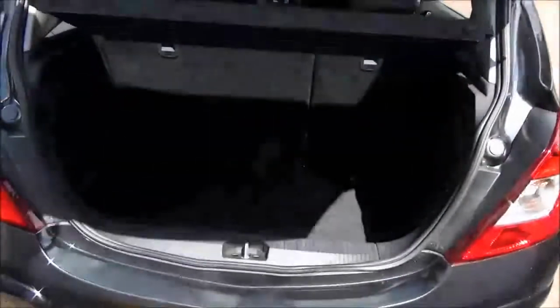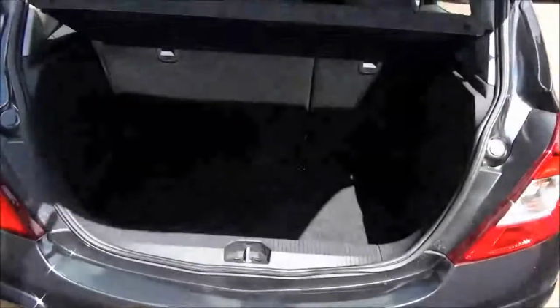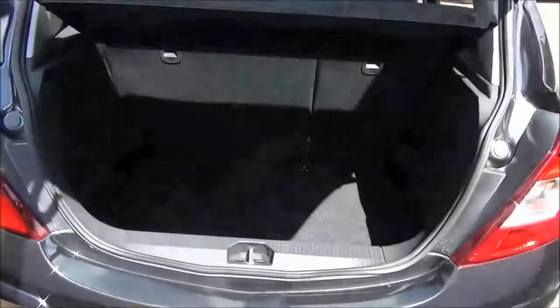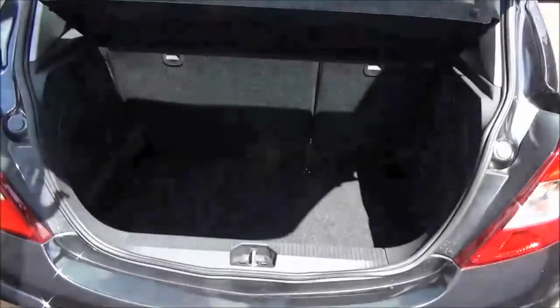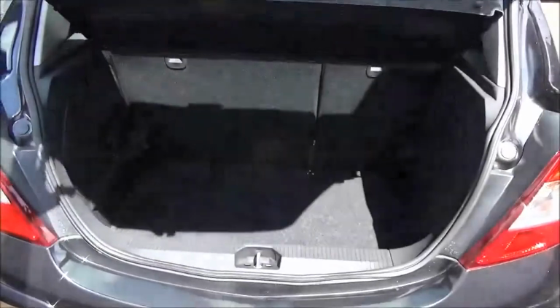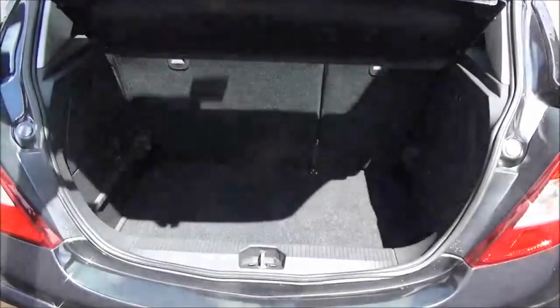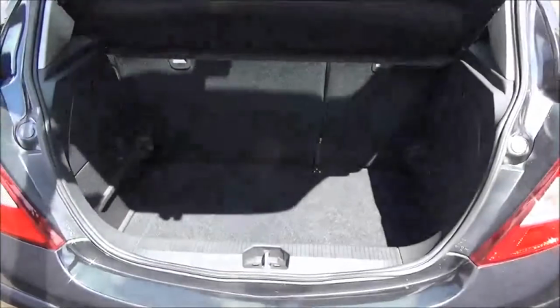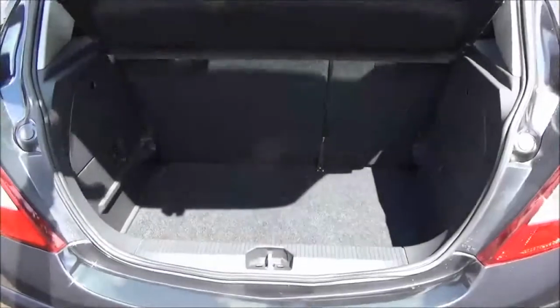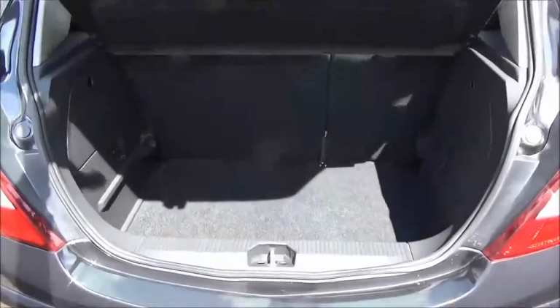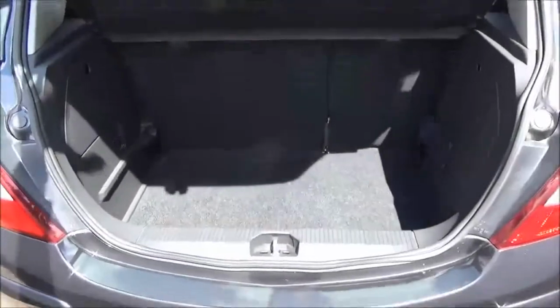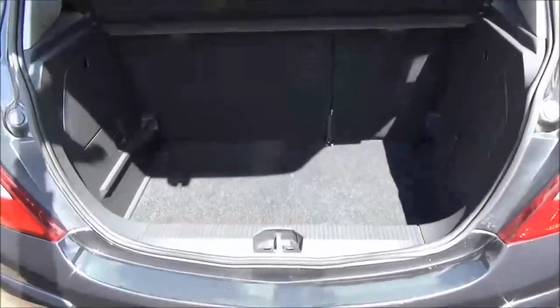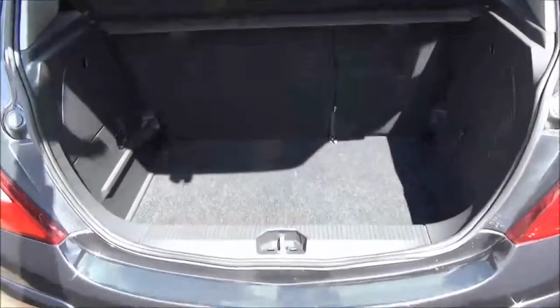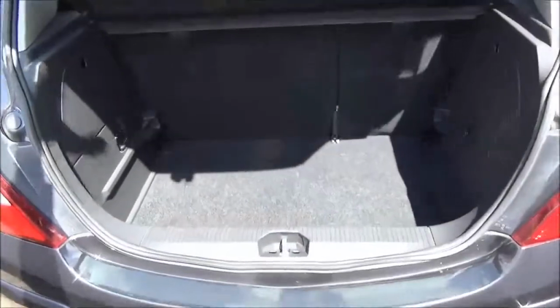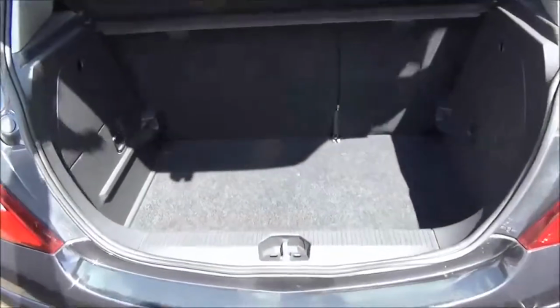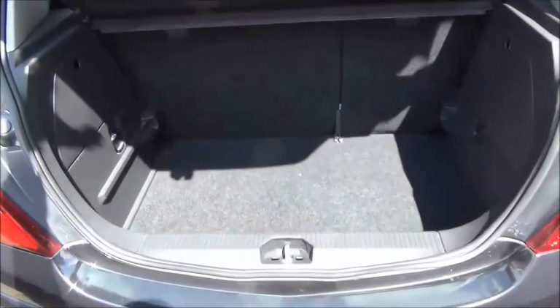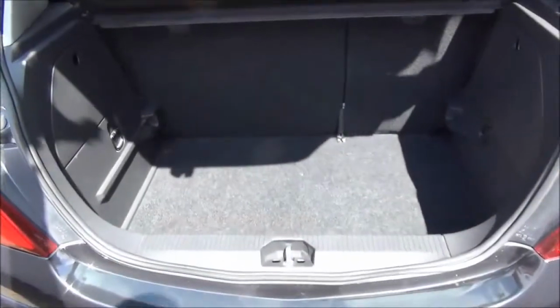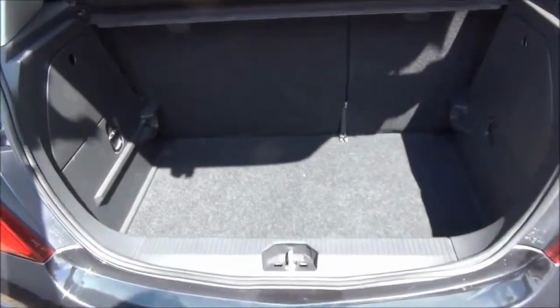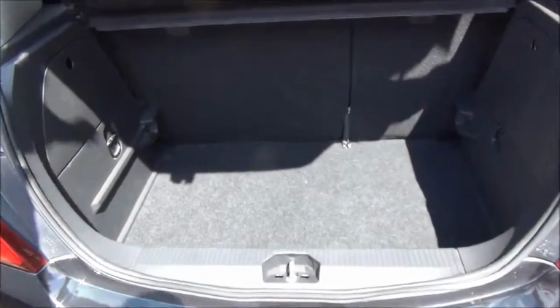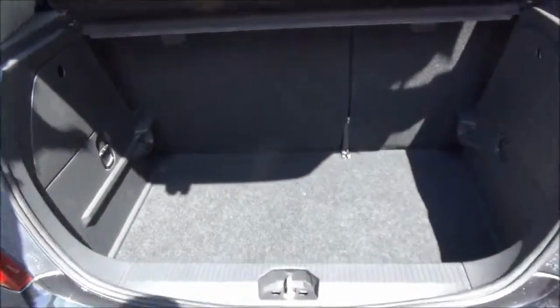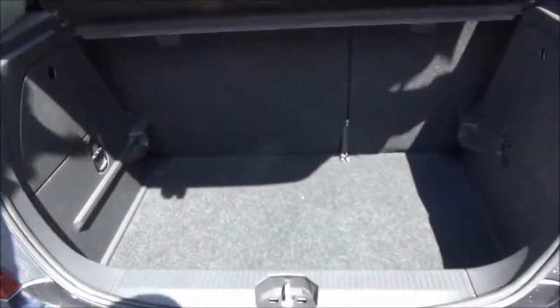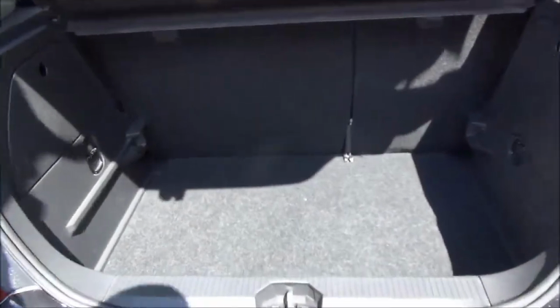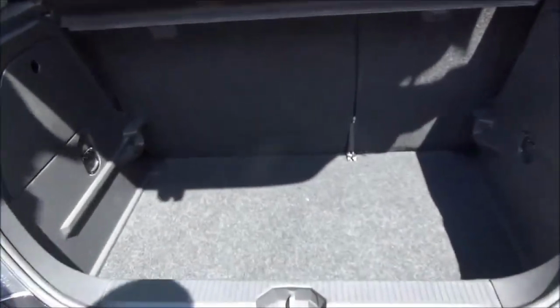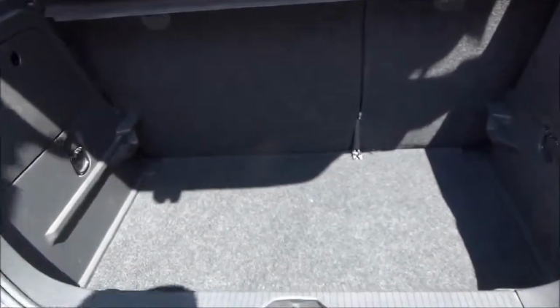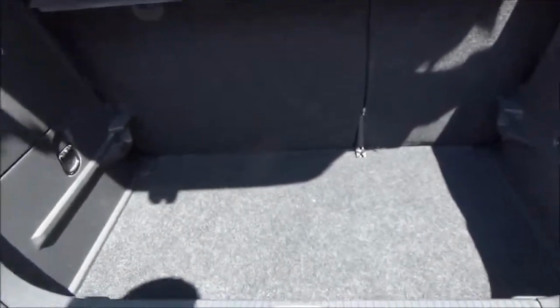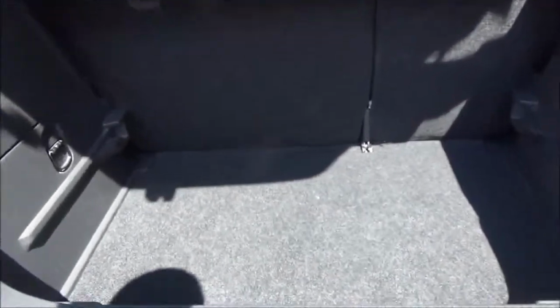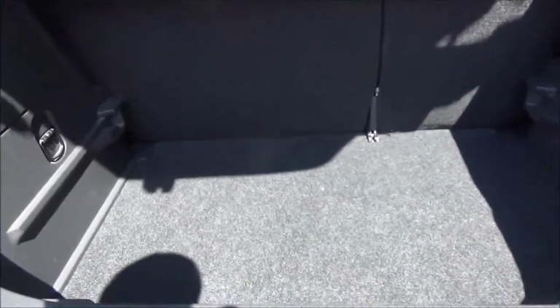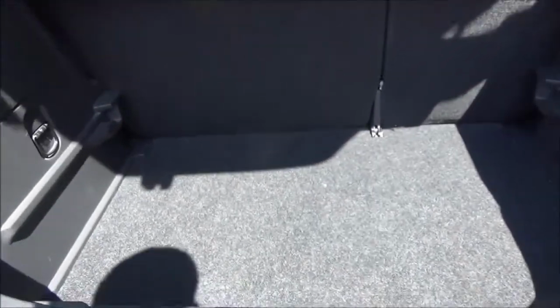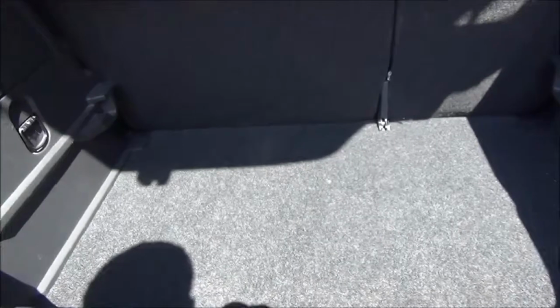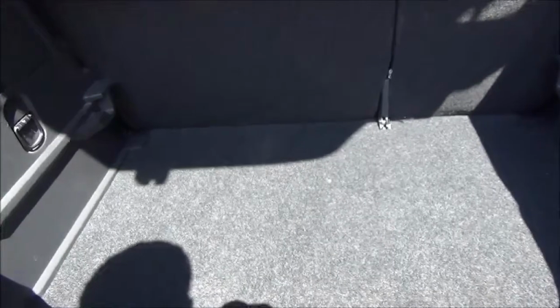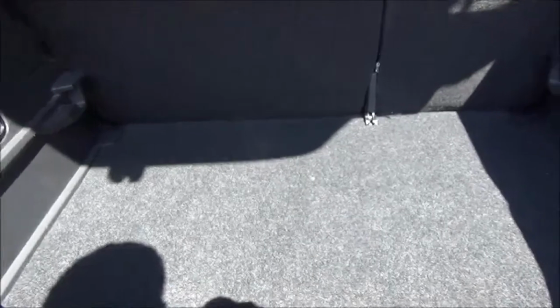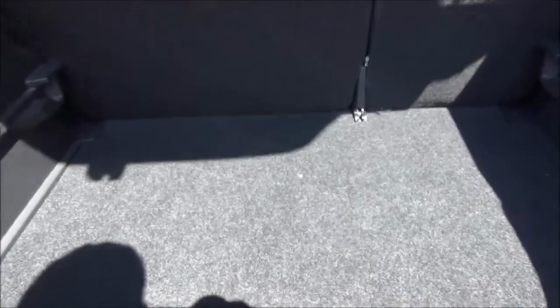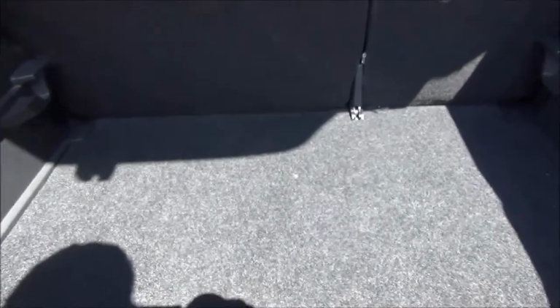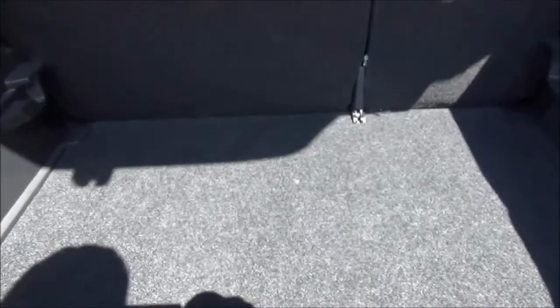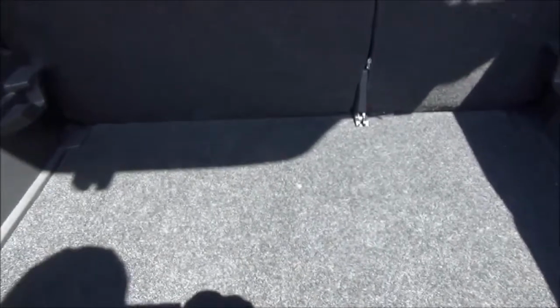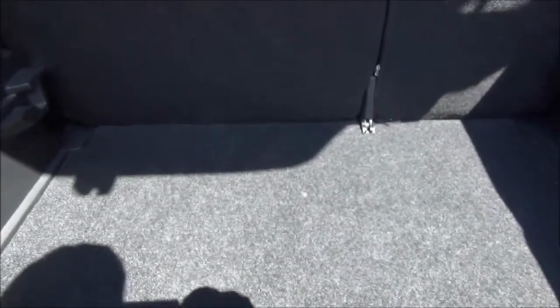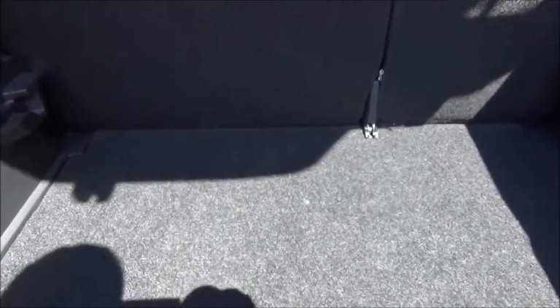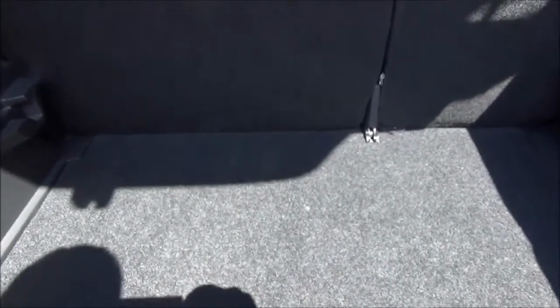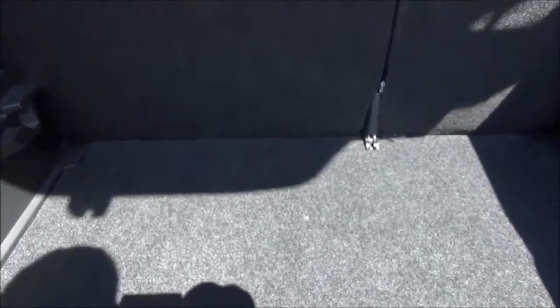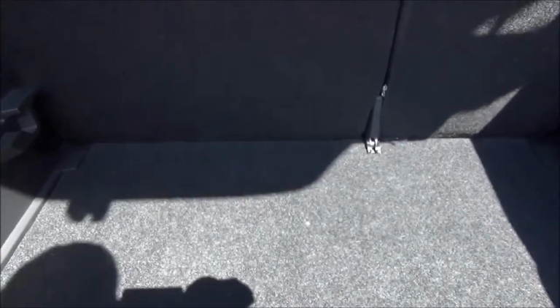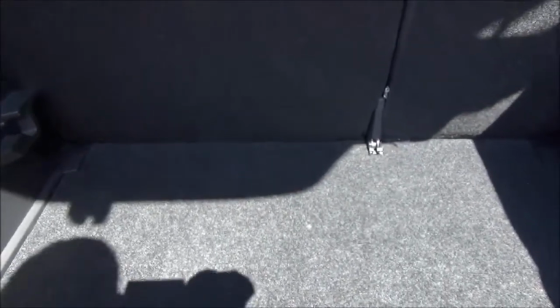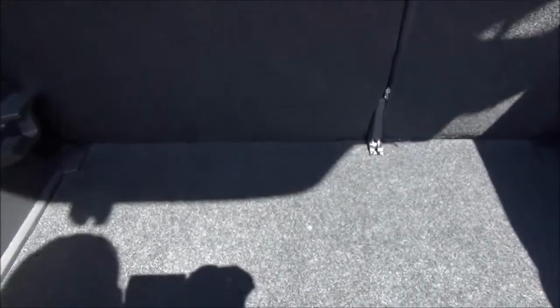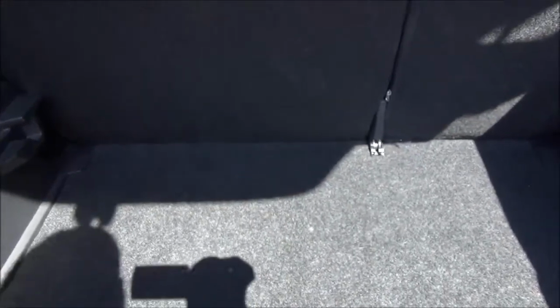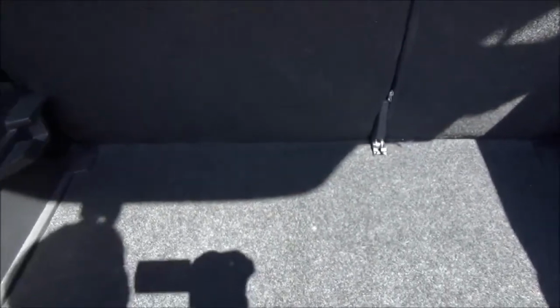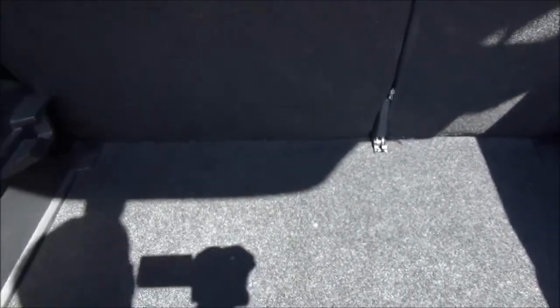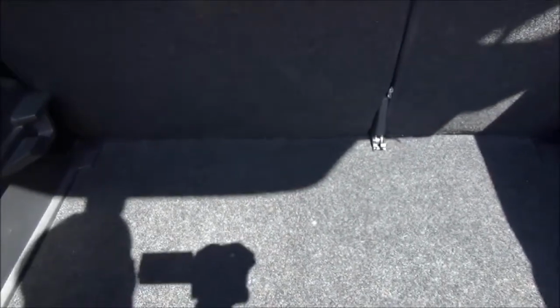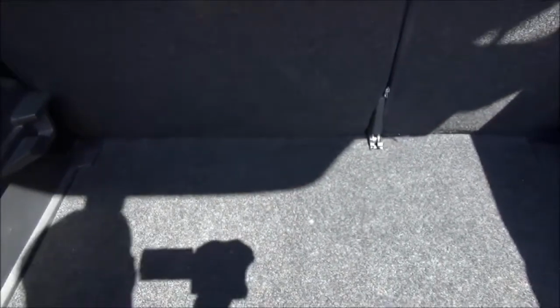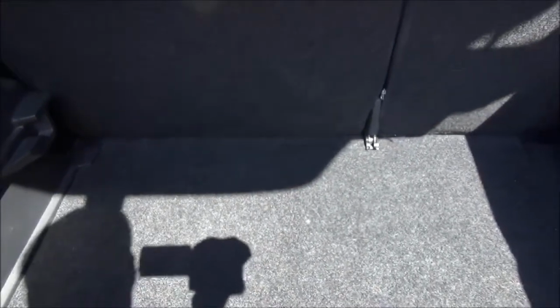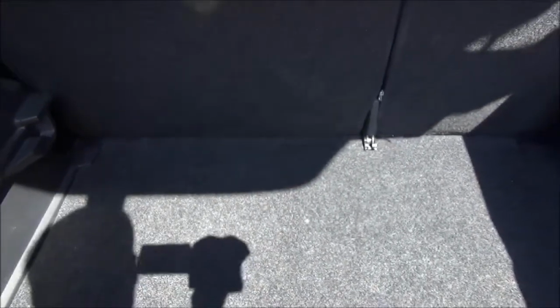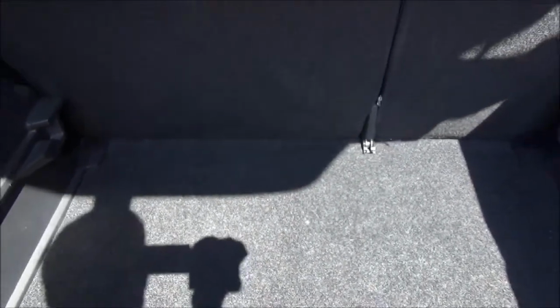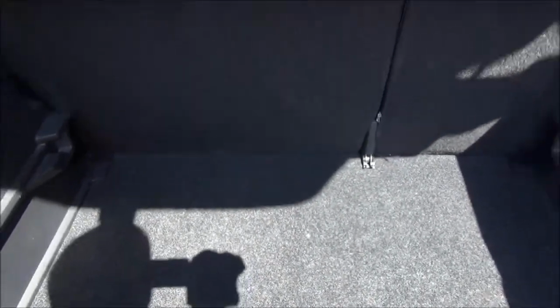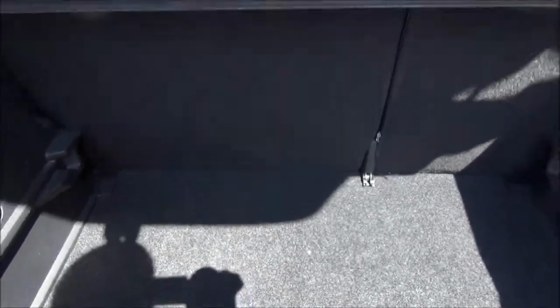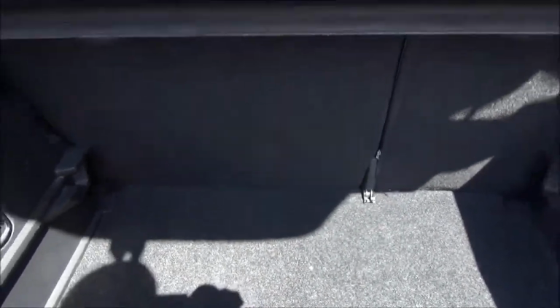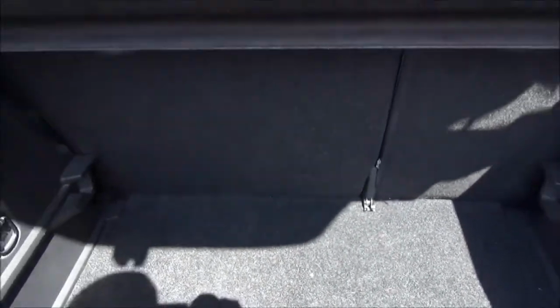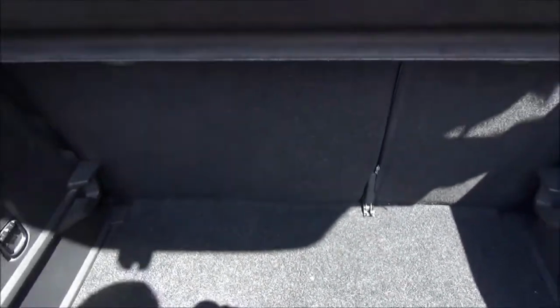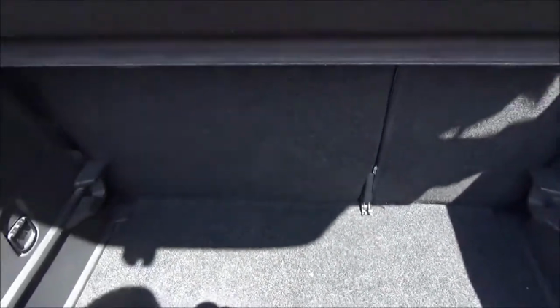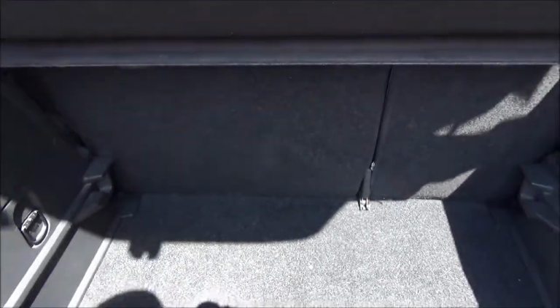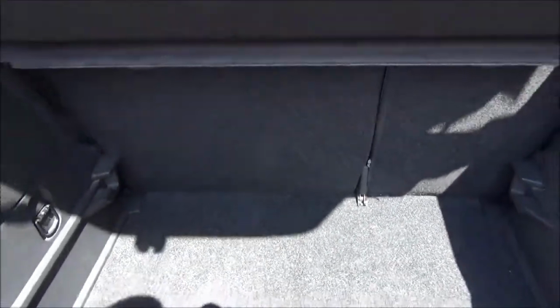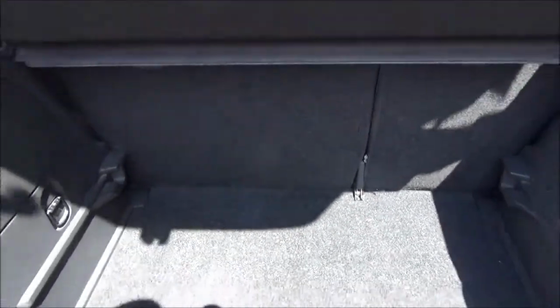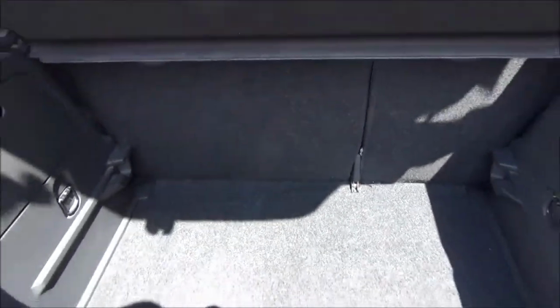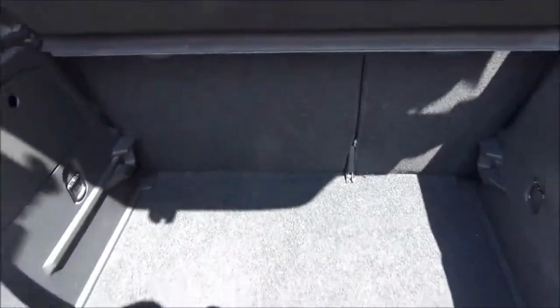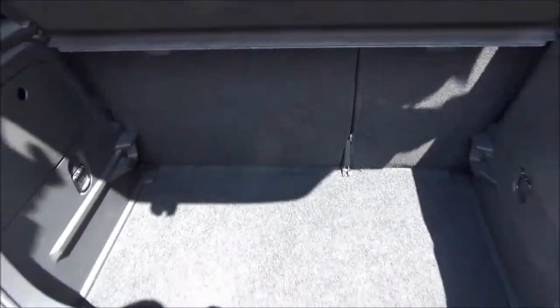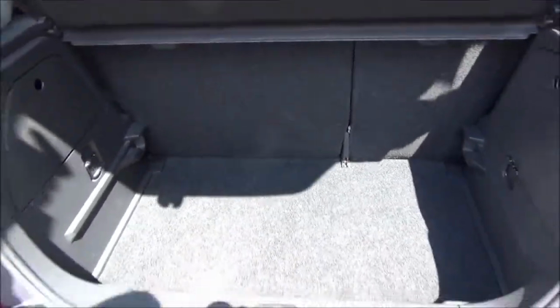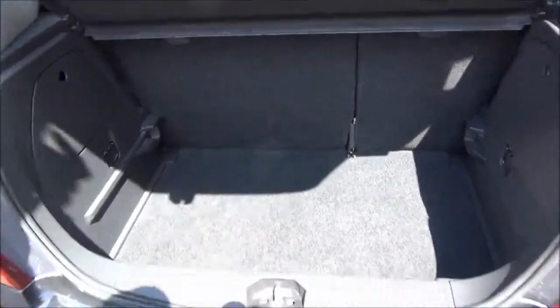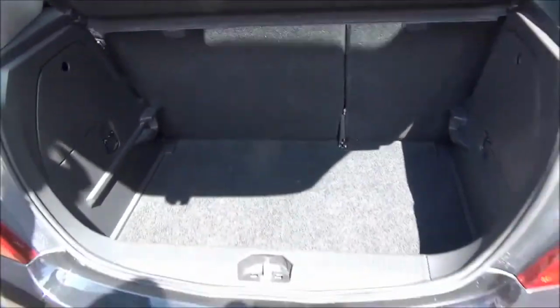As you can see, a large boot area with convenience light and with a 60-40 folding rear seat system for greater flexibility.